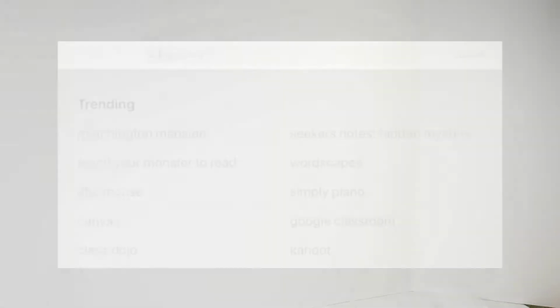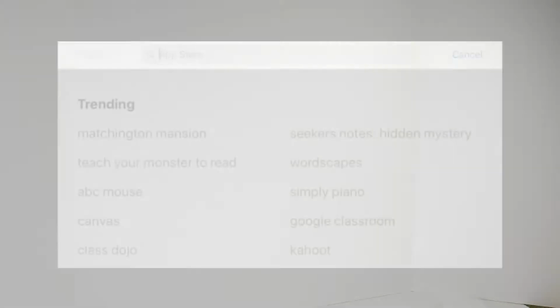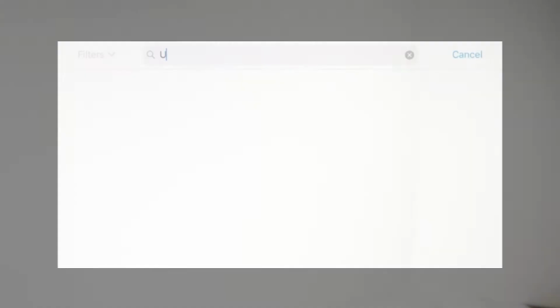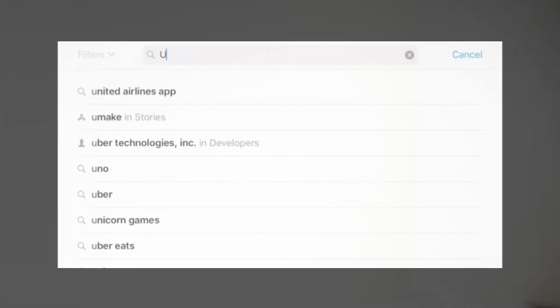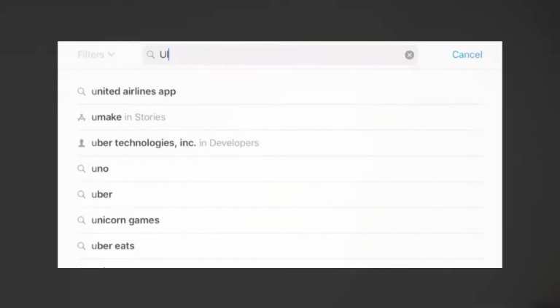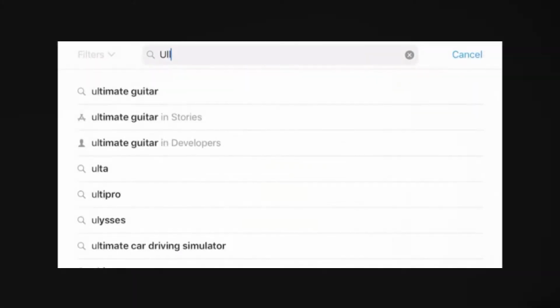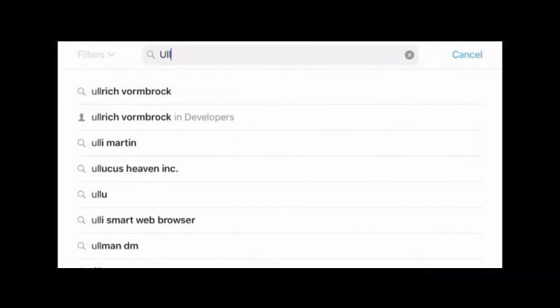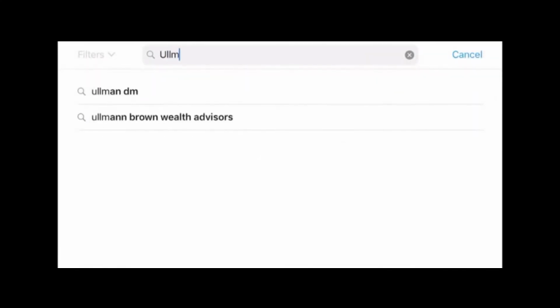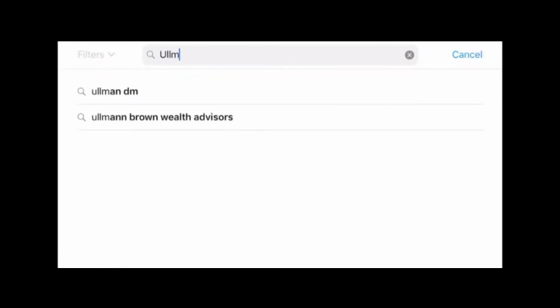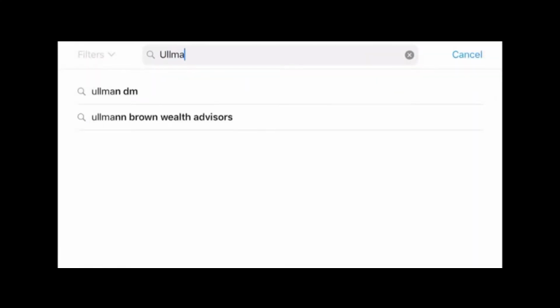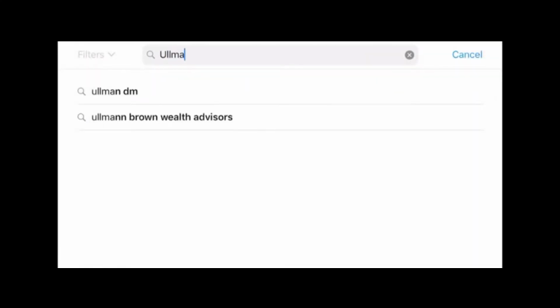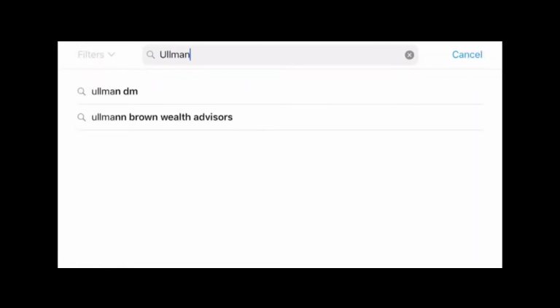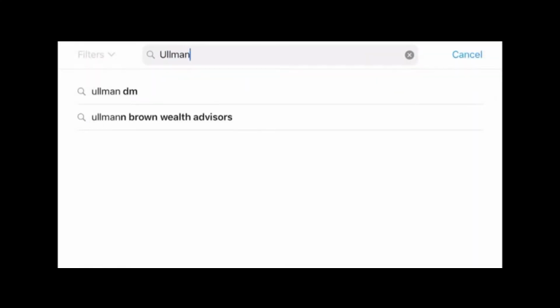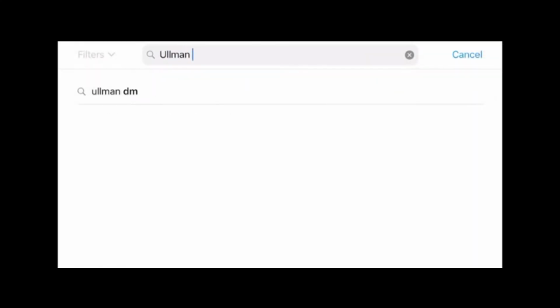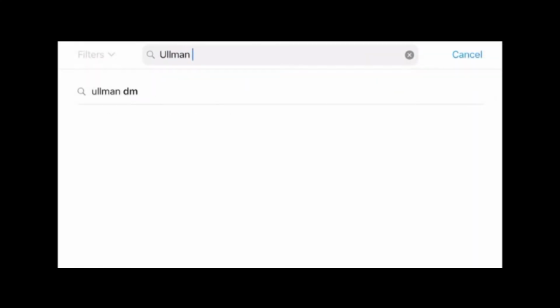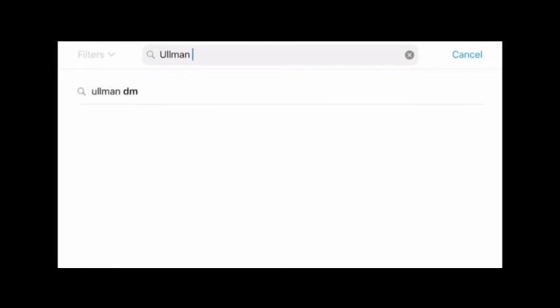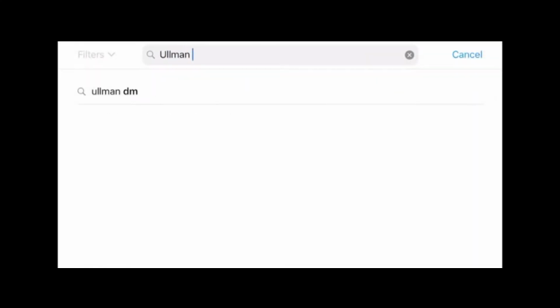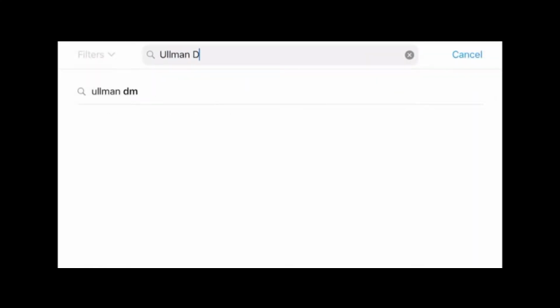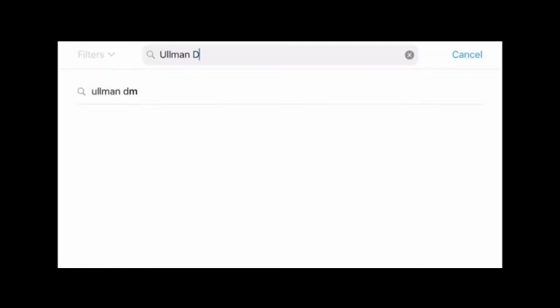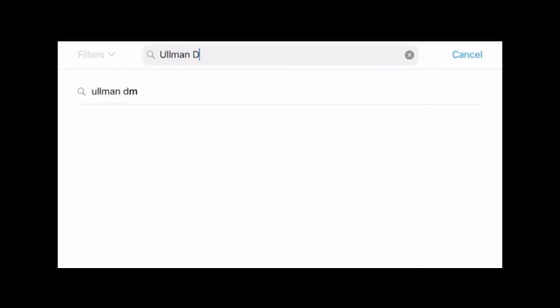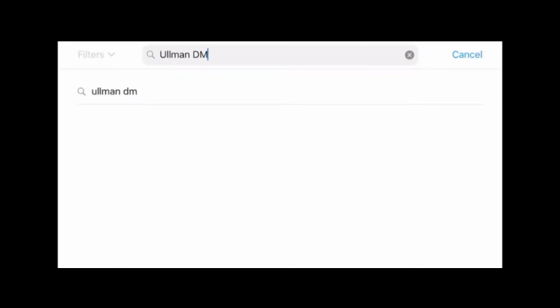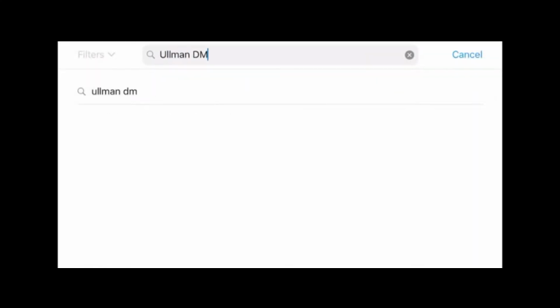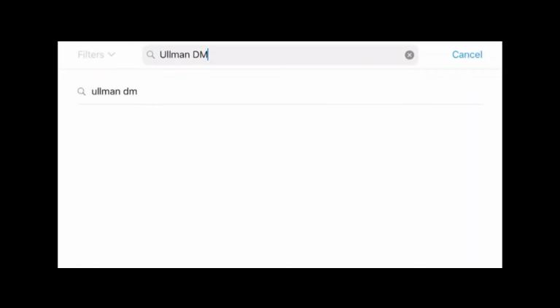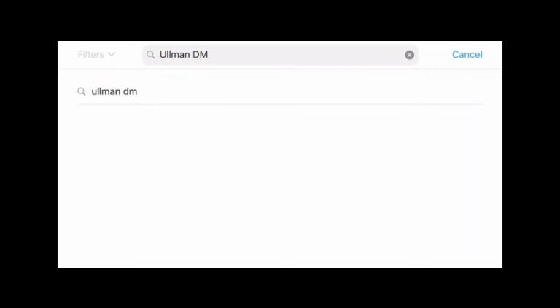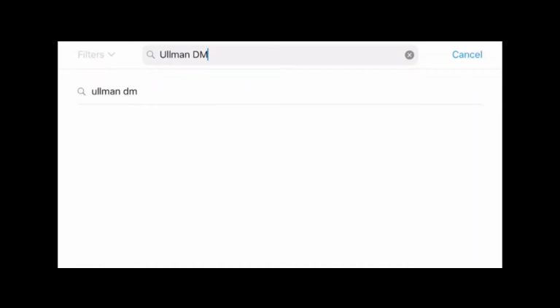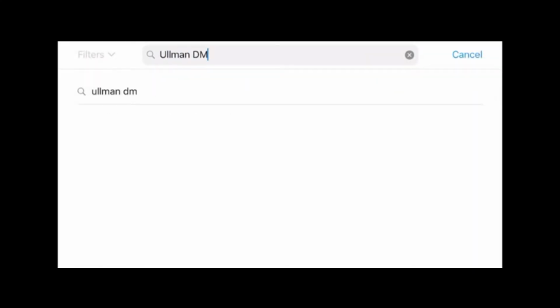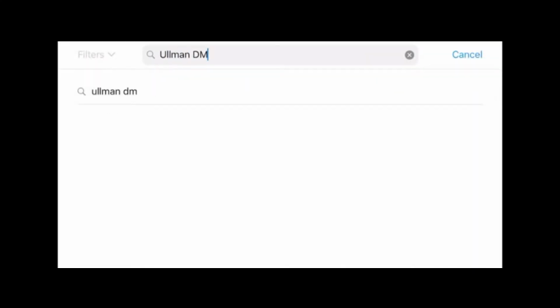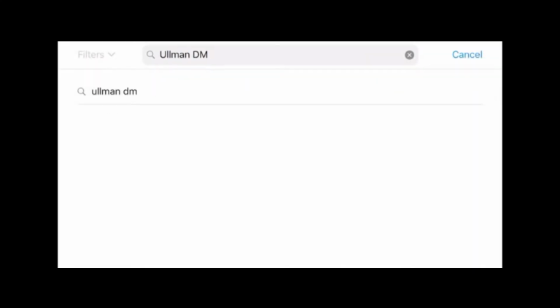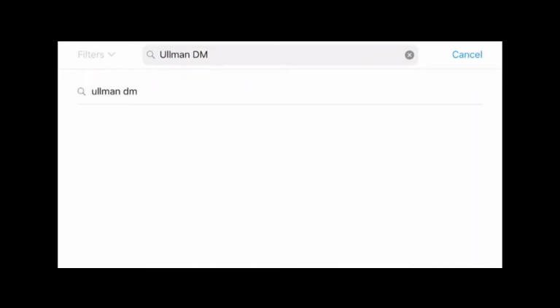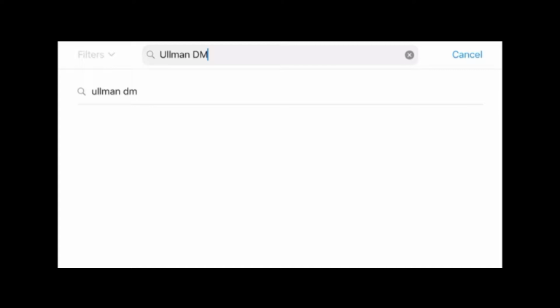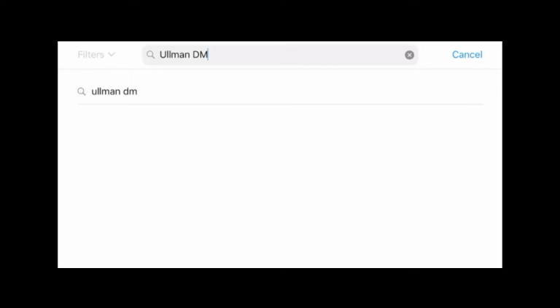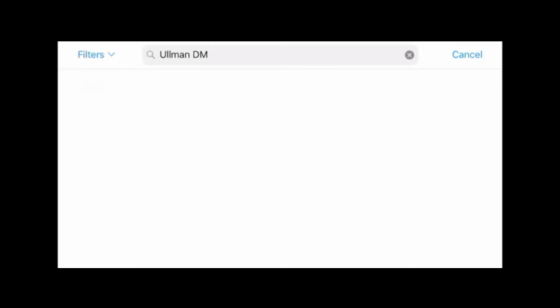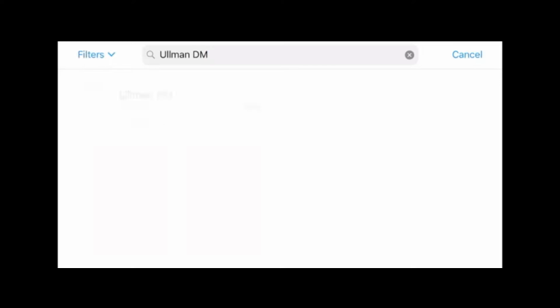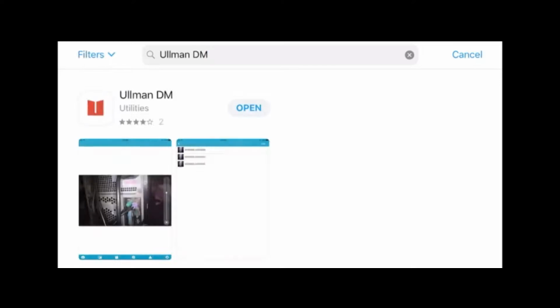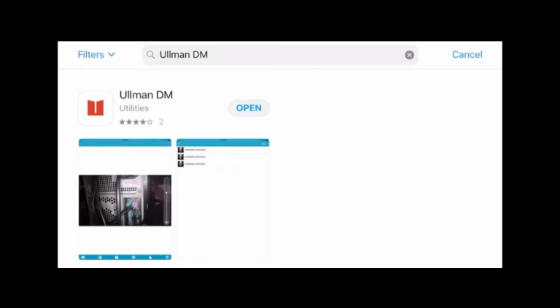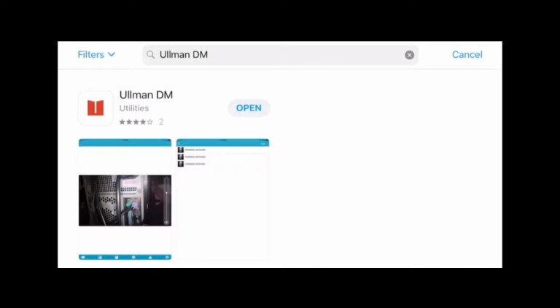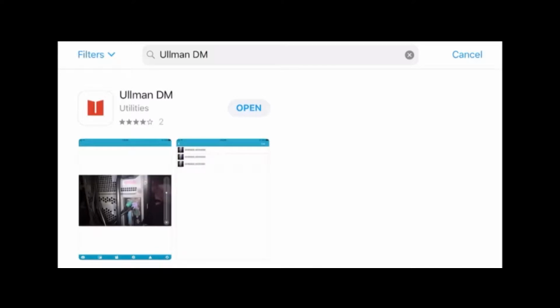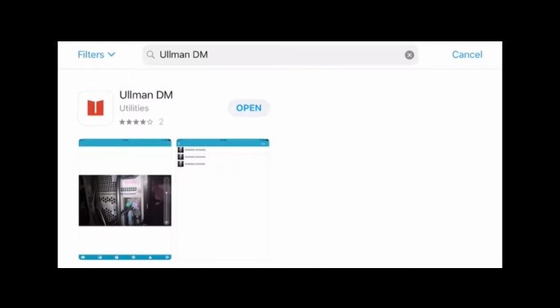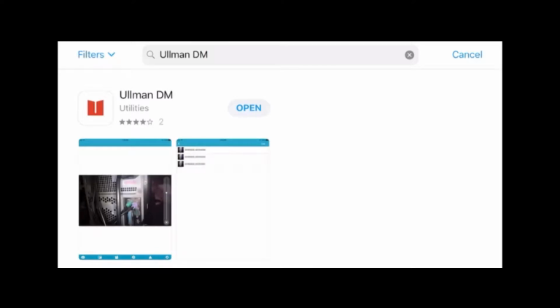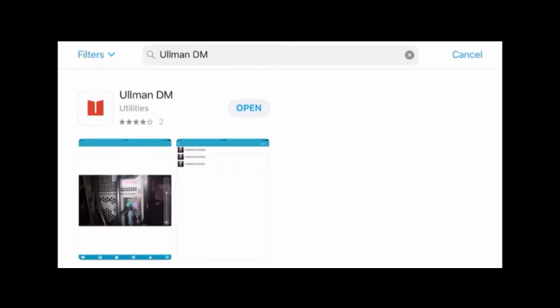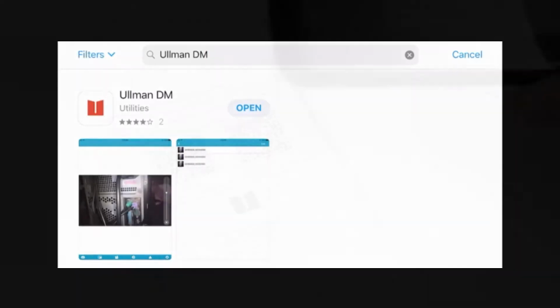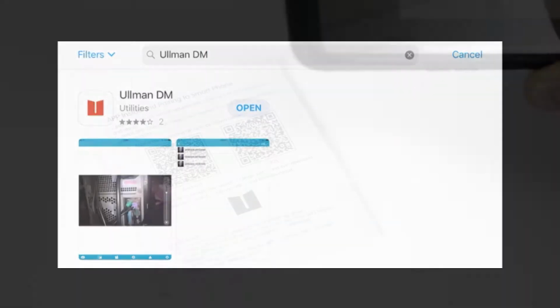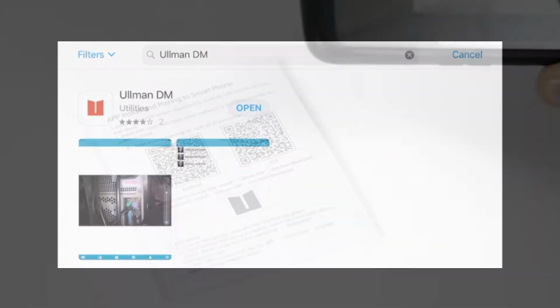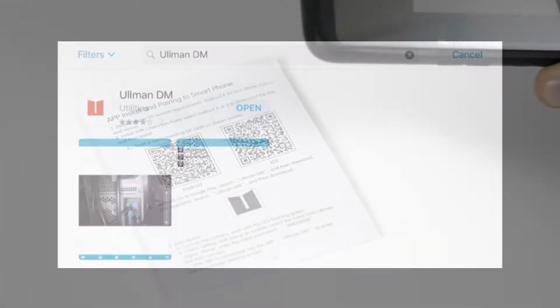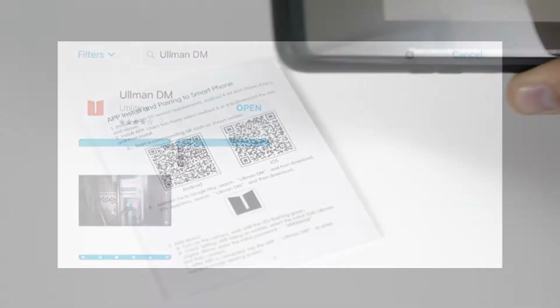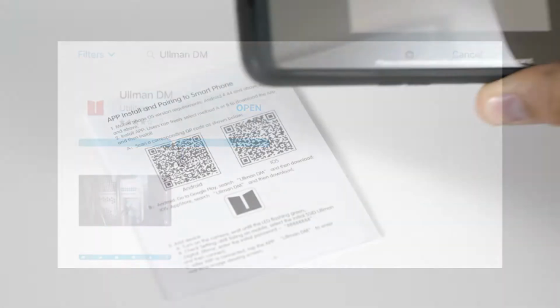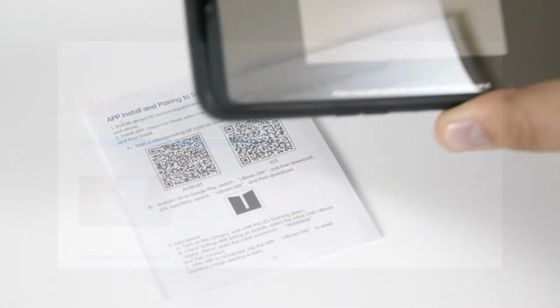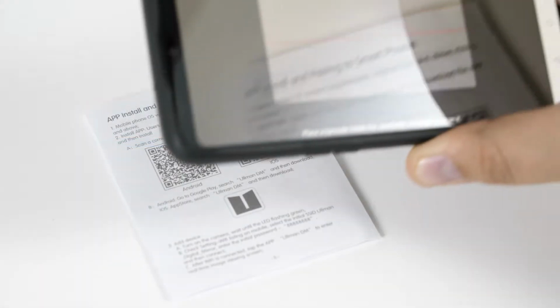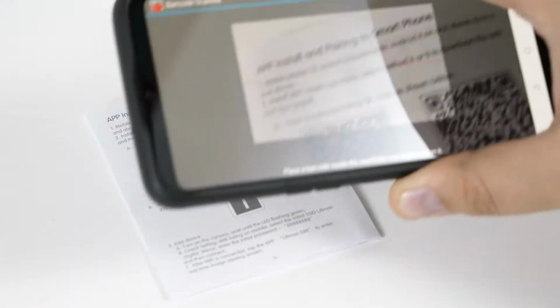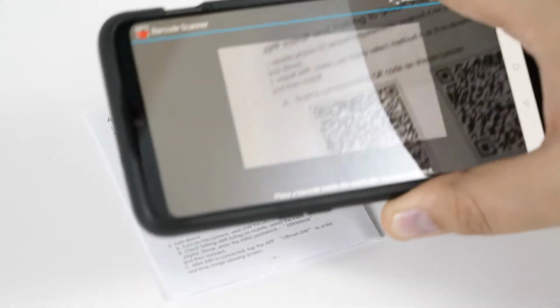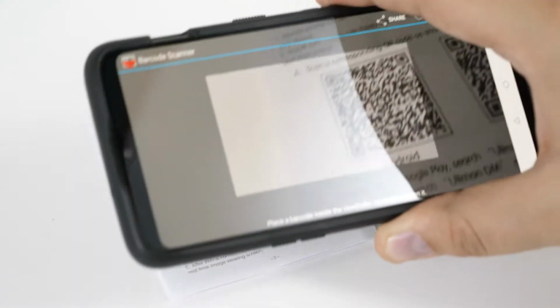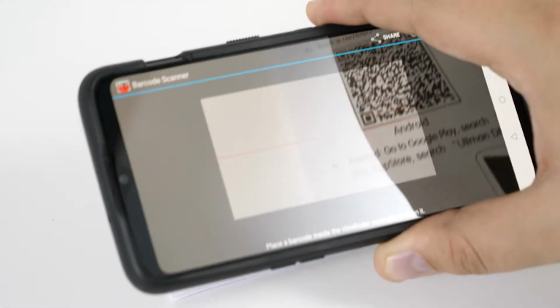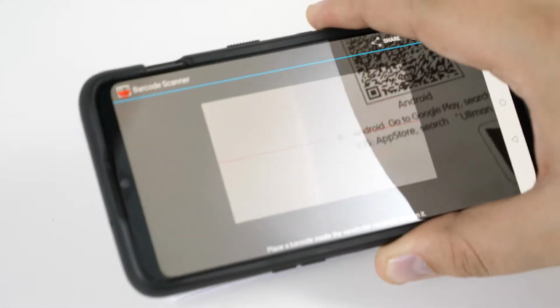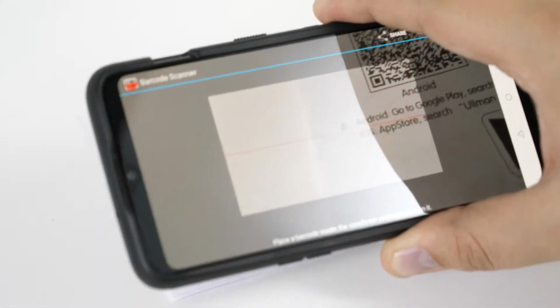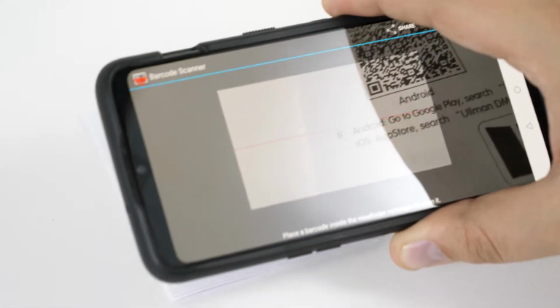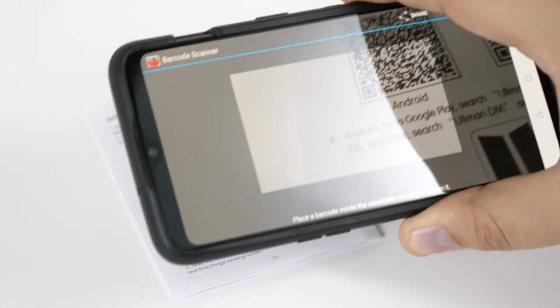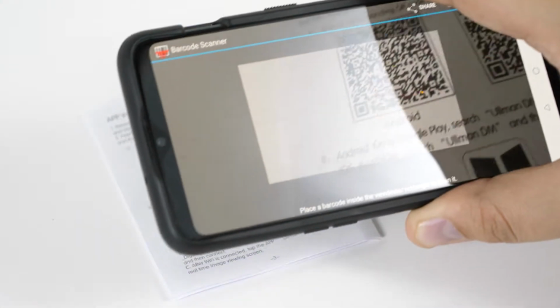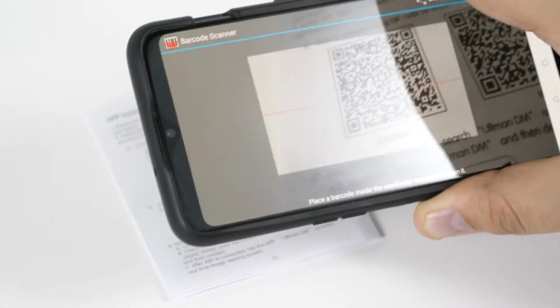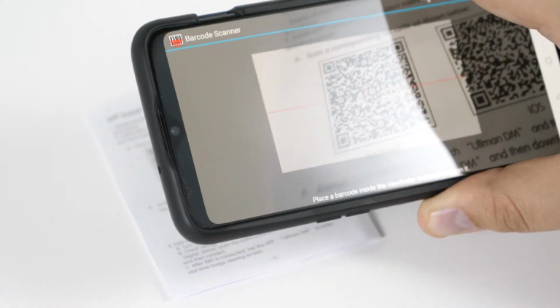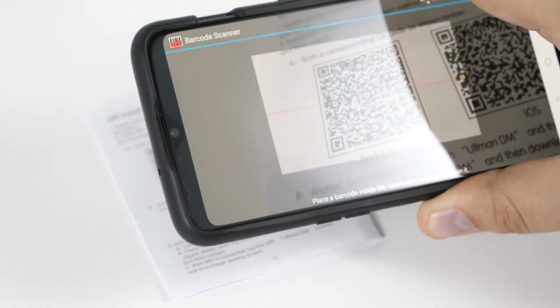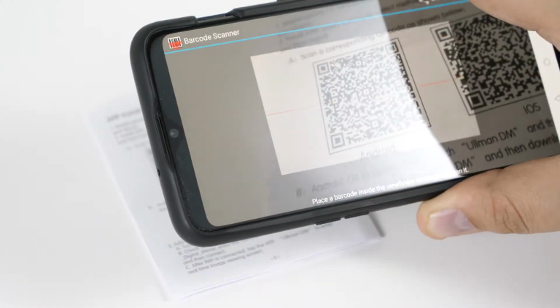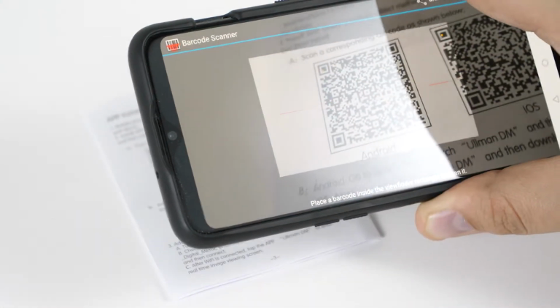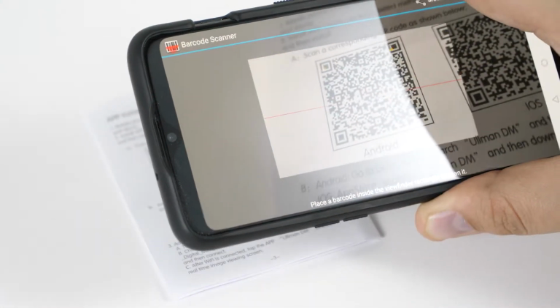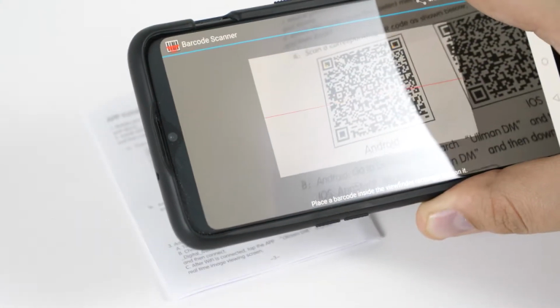Using your smart device, download the app from the App Store or Google Play, or refer to the instruction manual for a QR code you can scan.